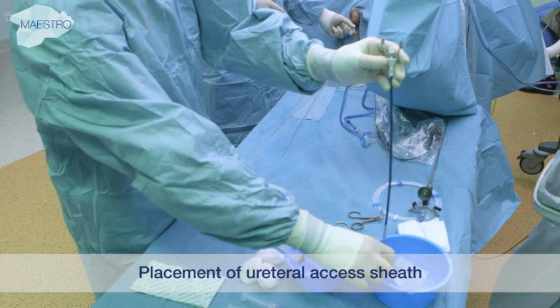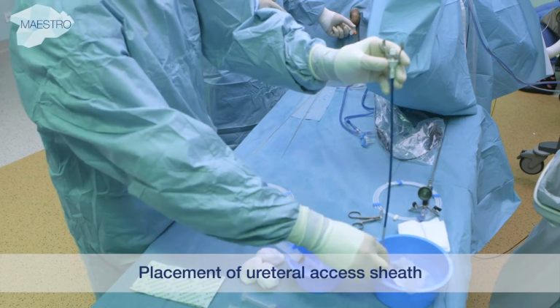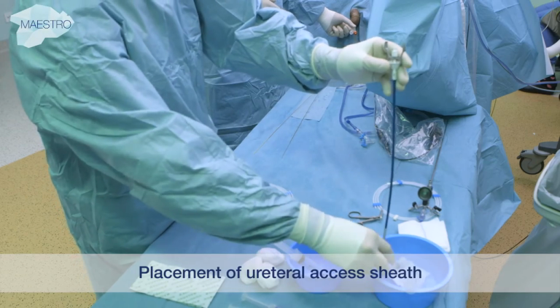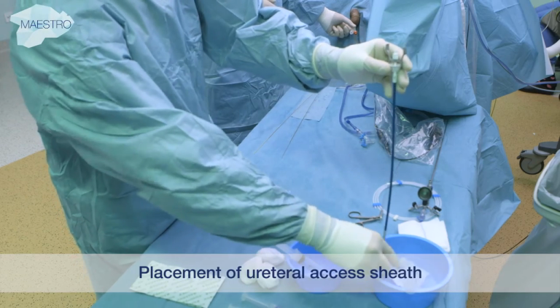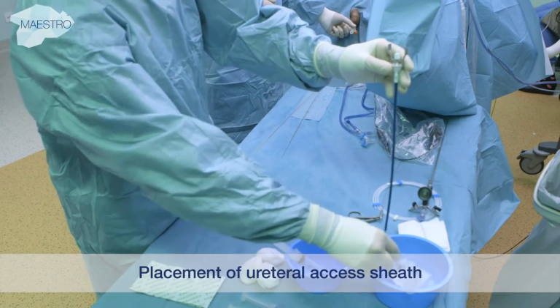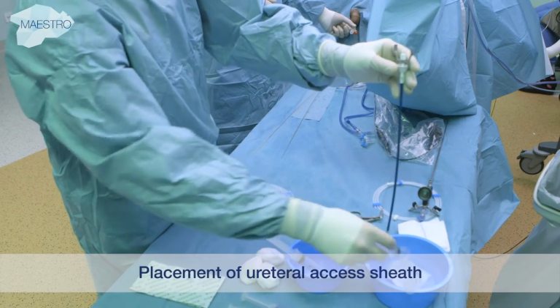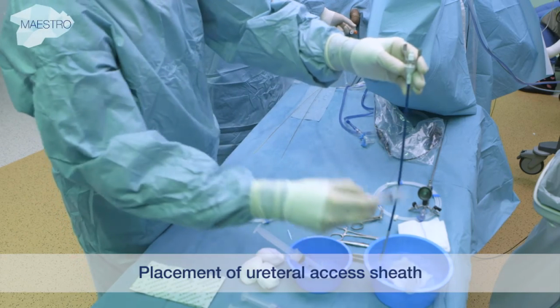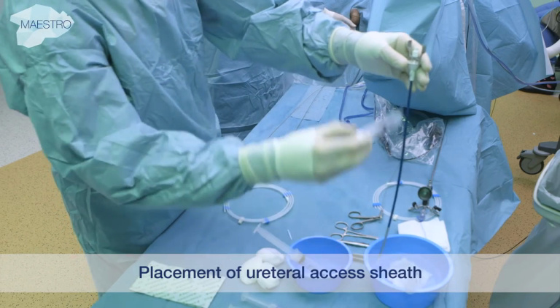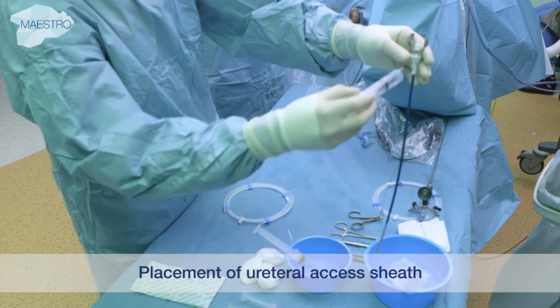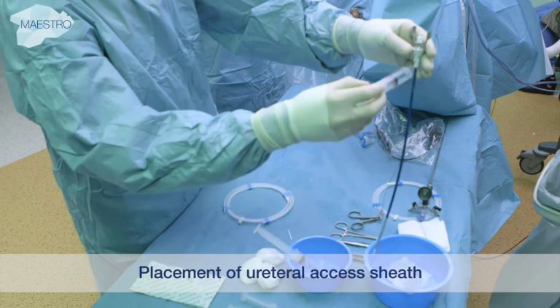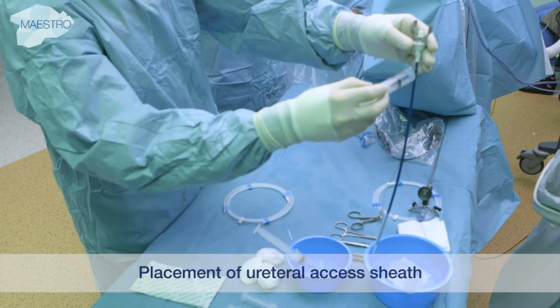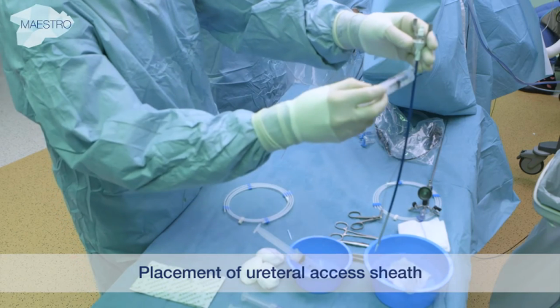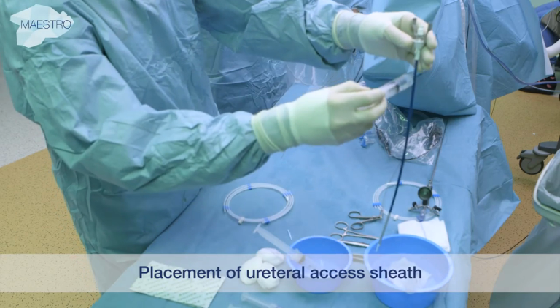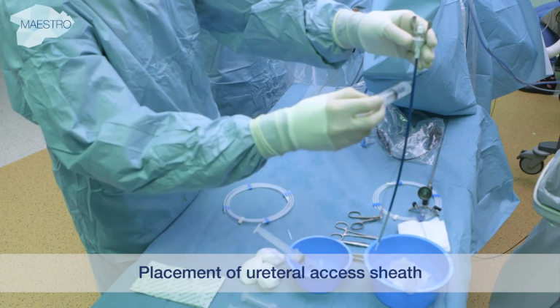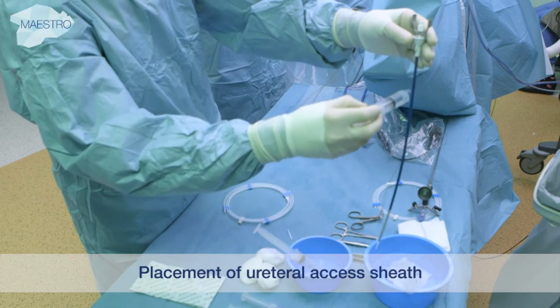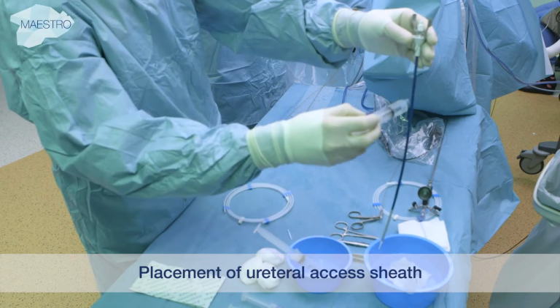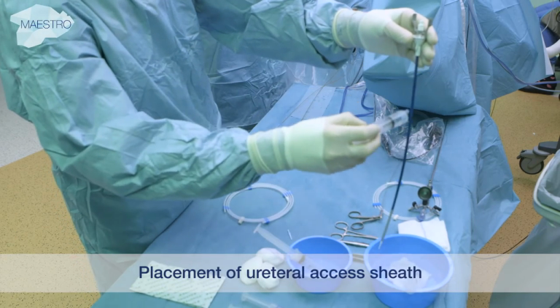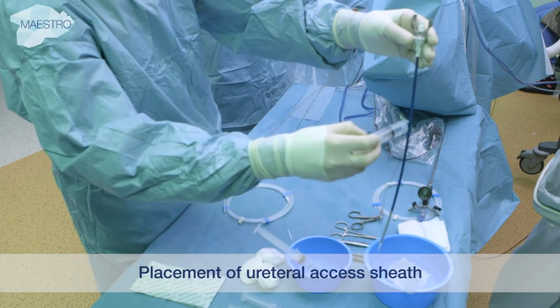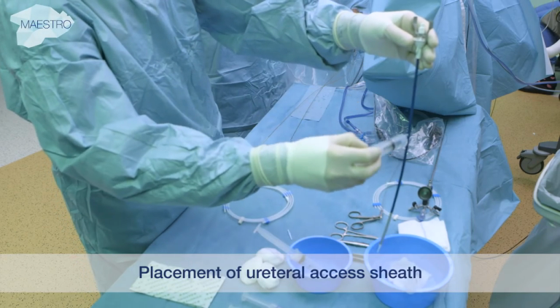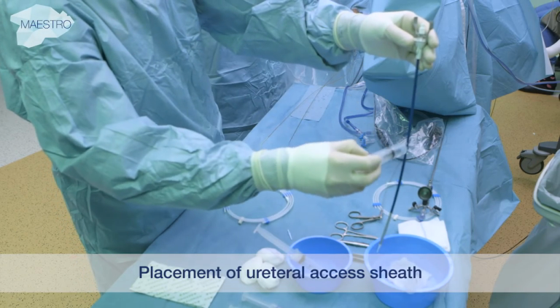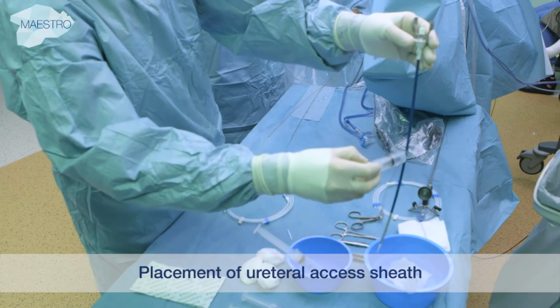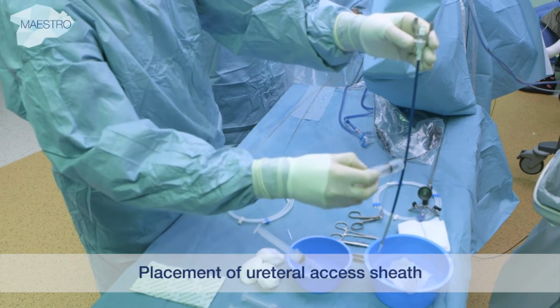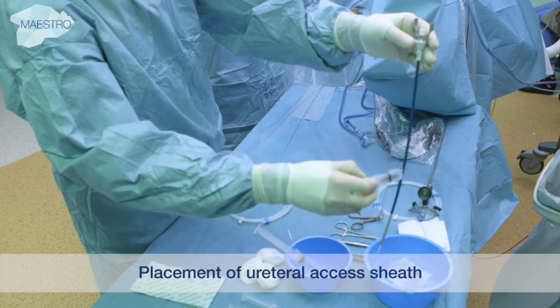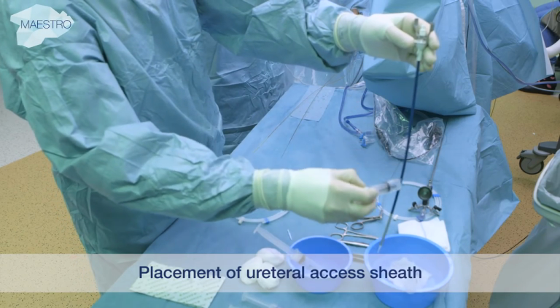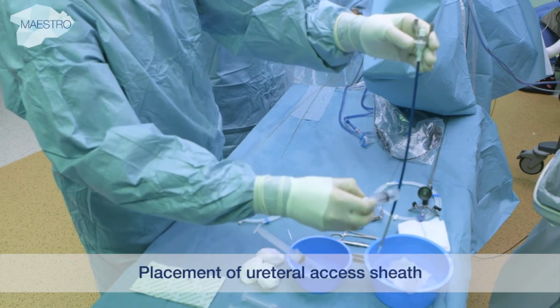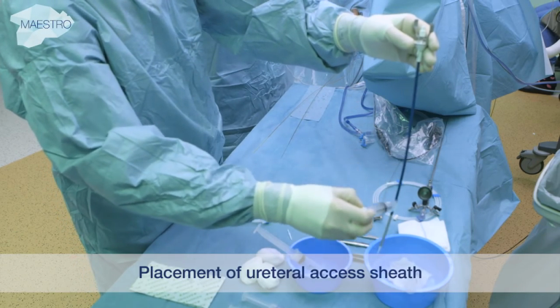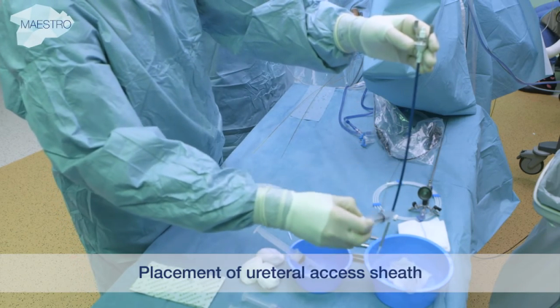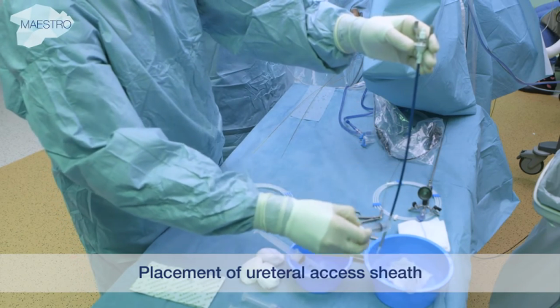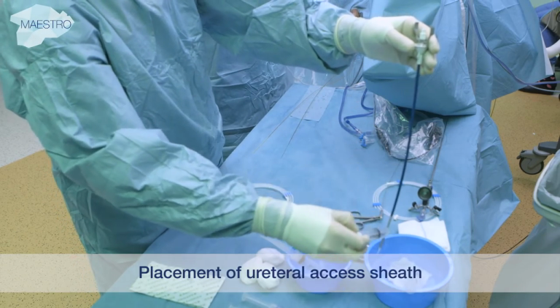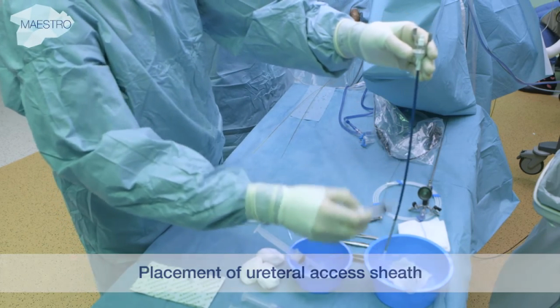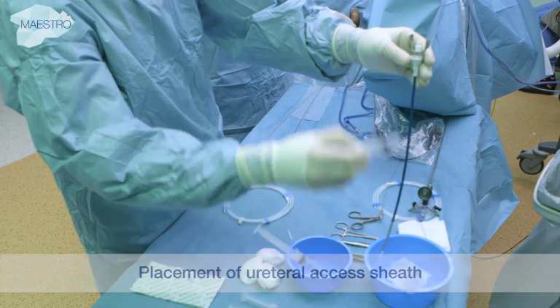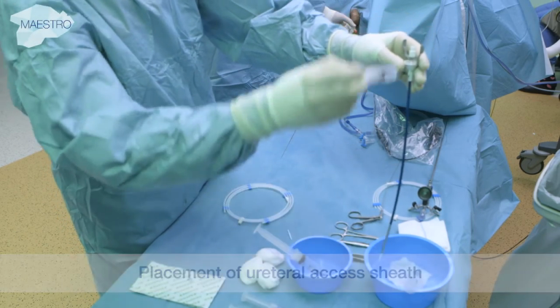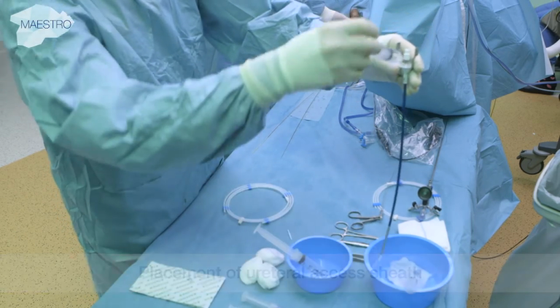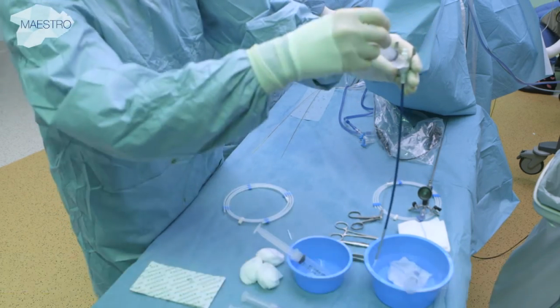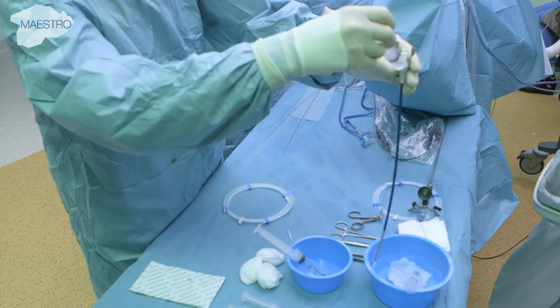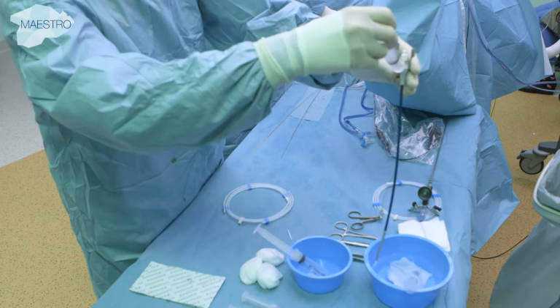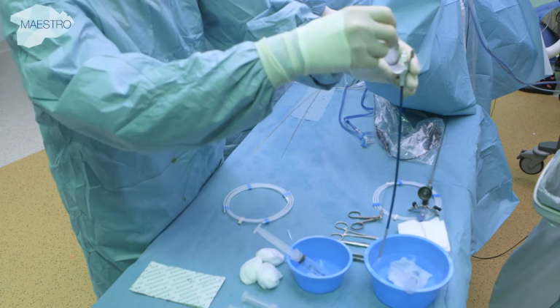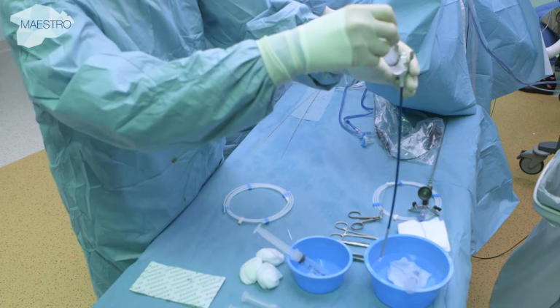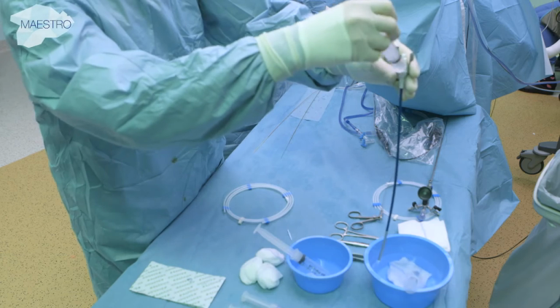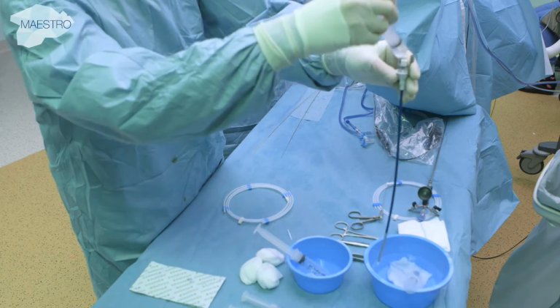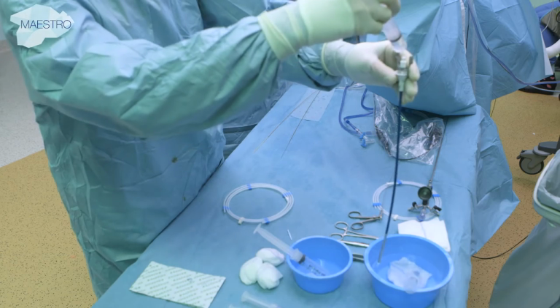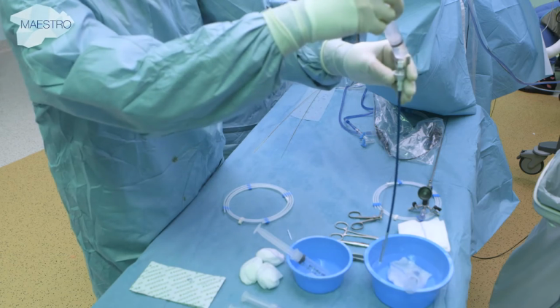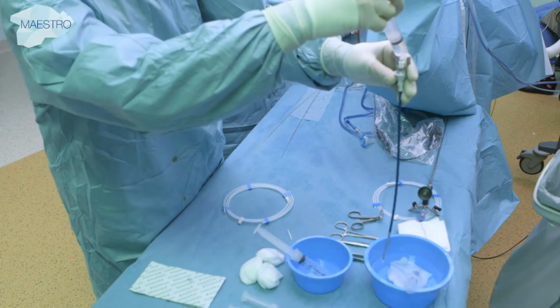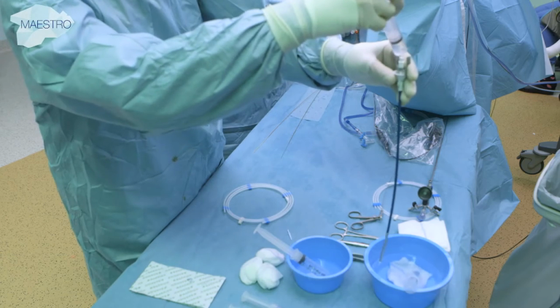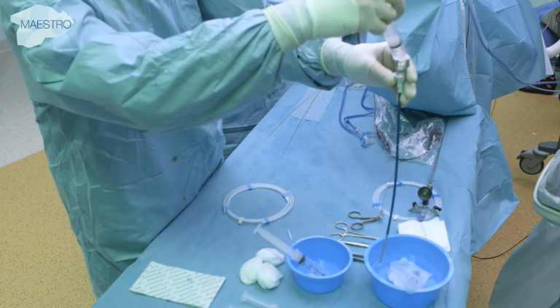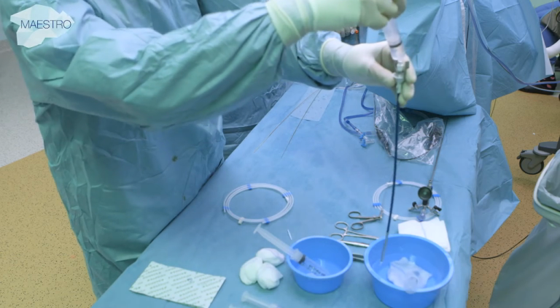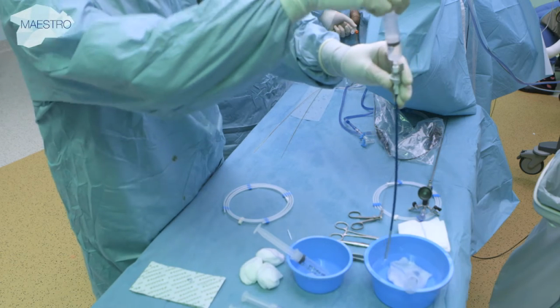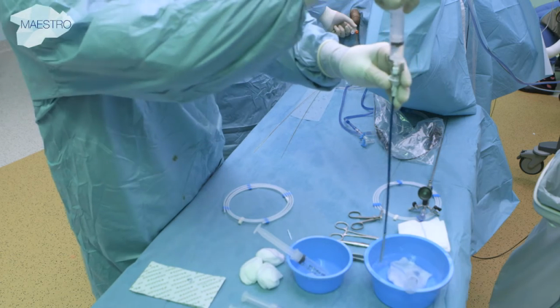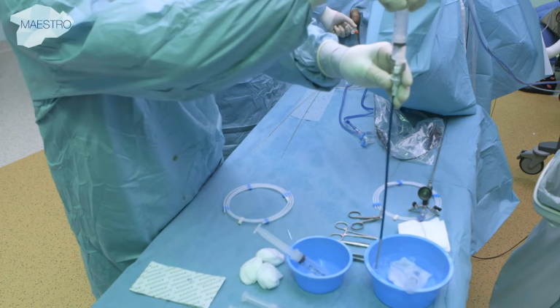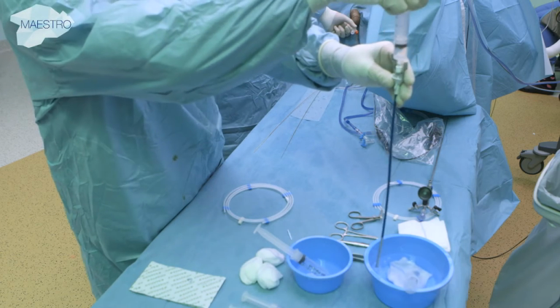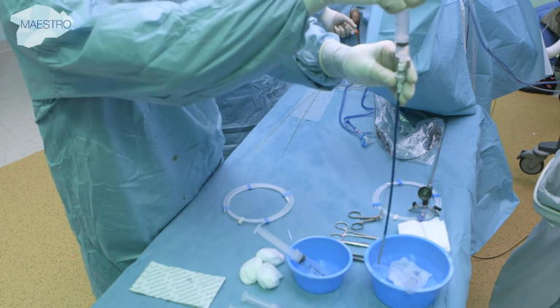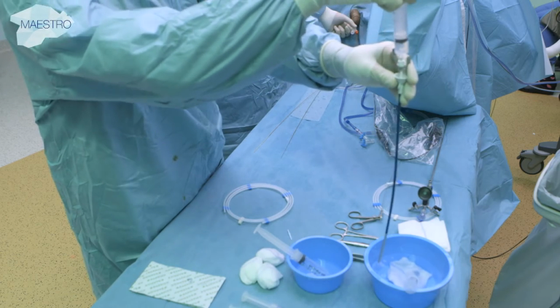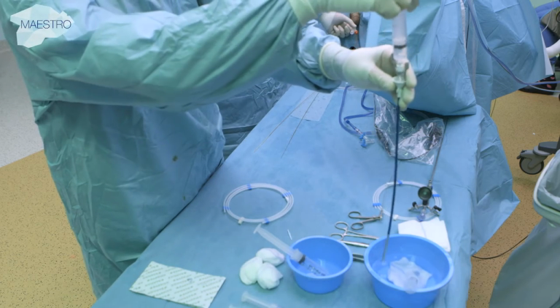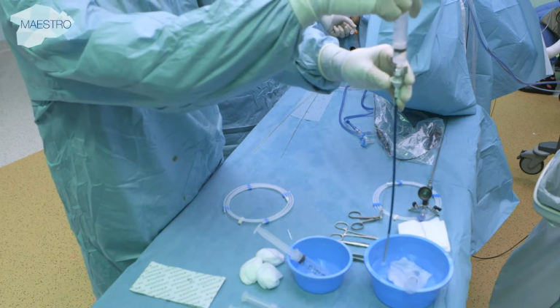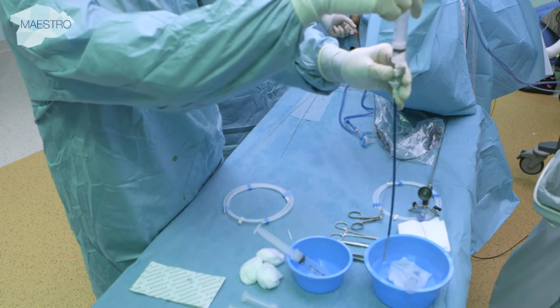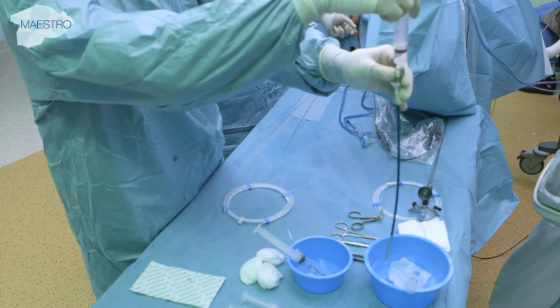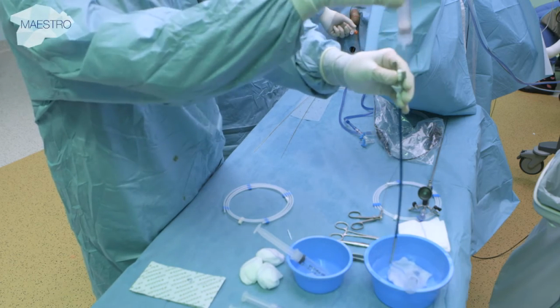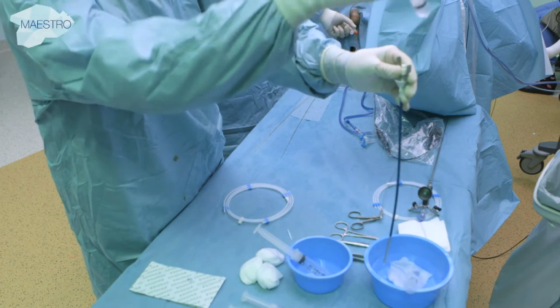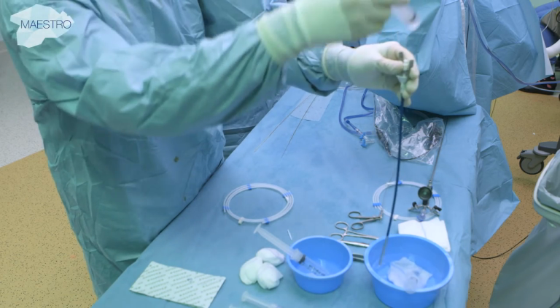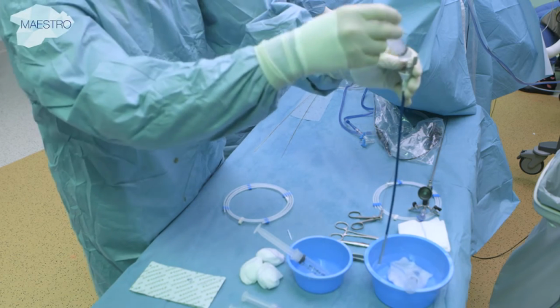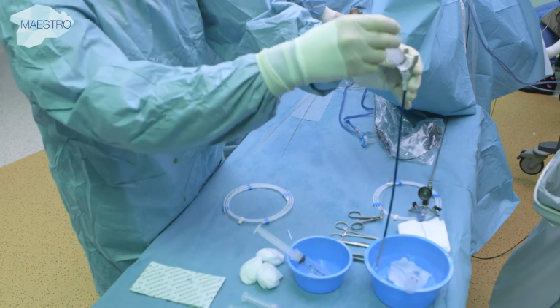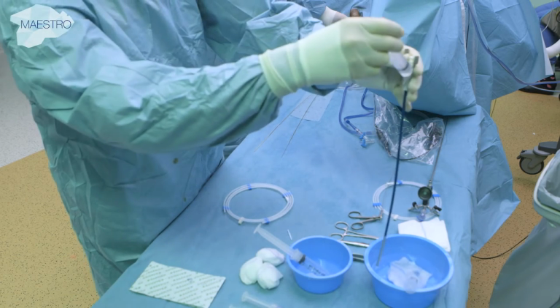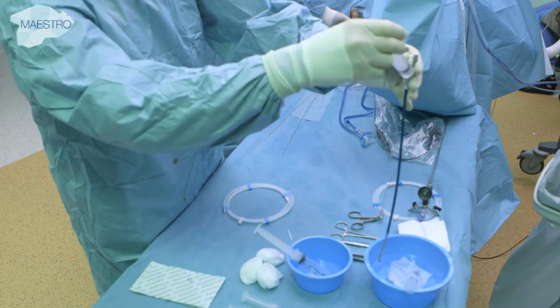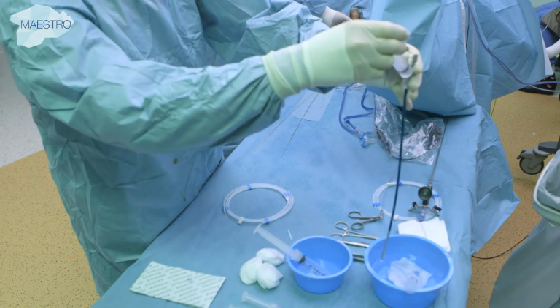An access sheath is placed under fluoroscopy using a straight working guide wire. The tip is below the ureteral pelvic junction.